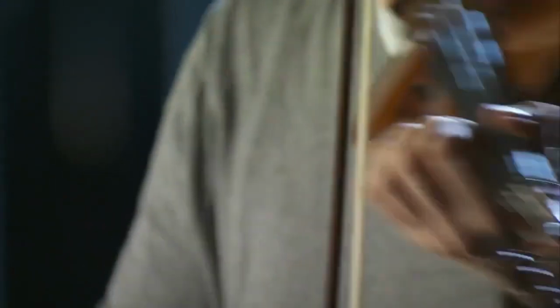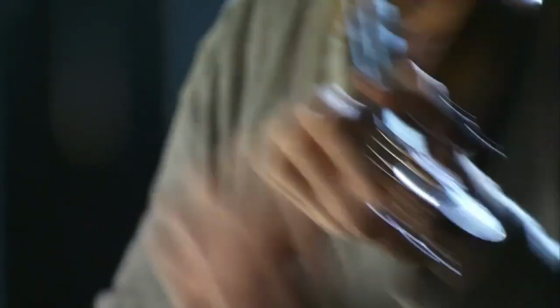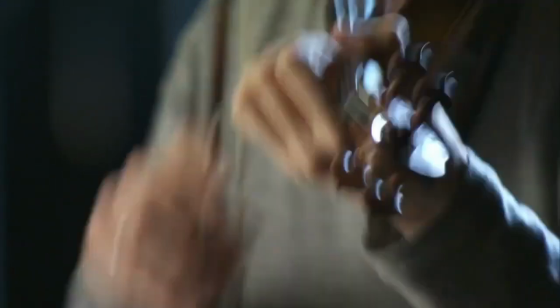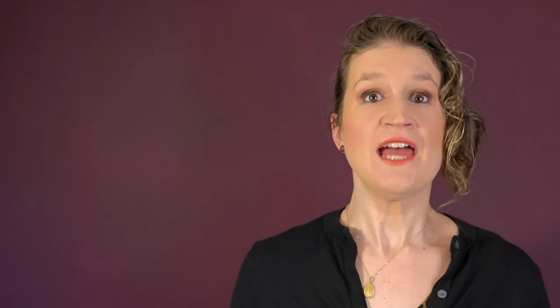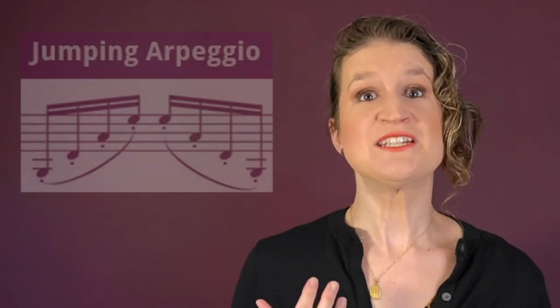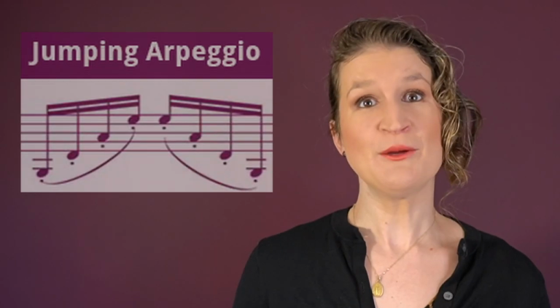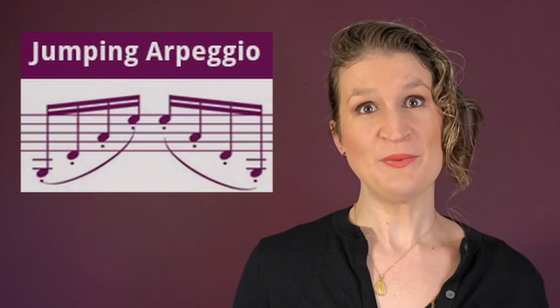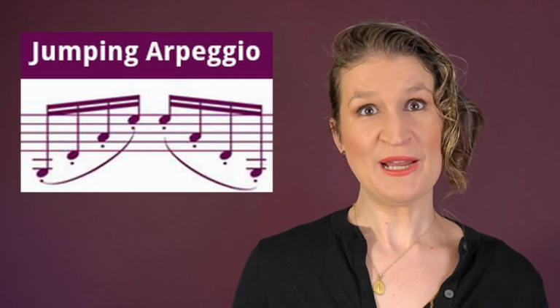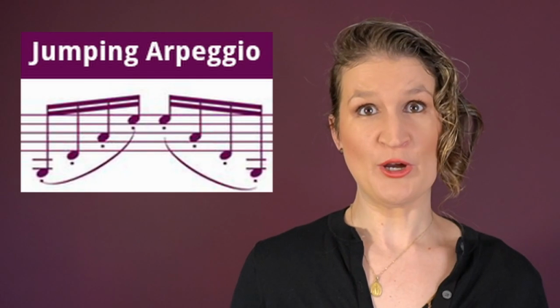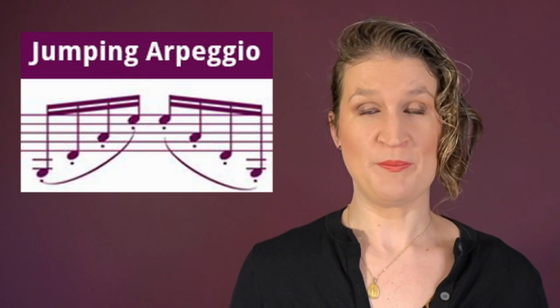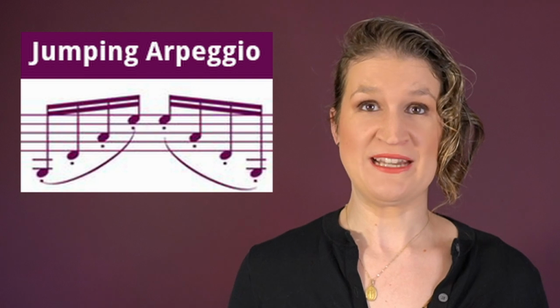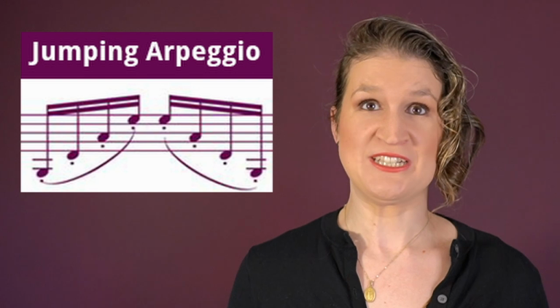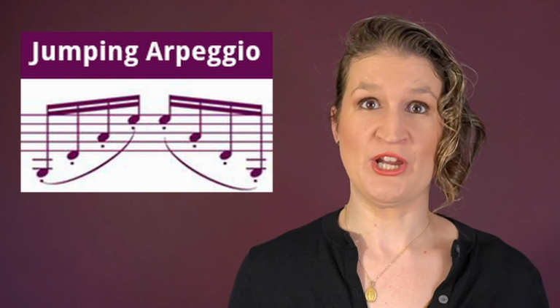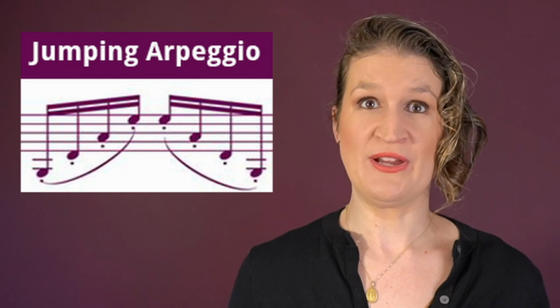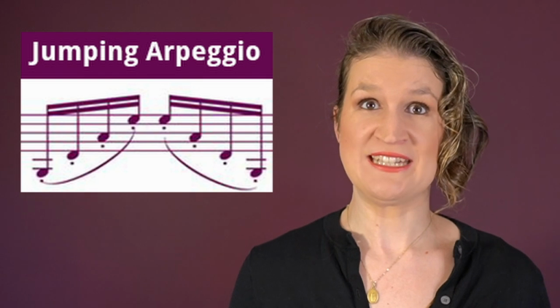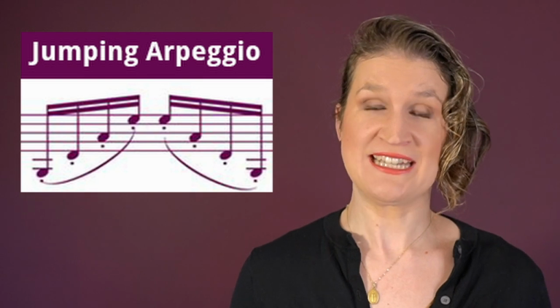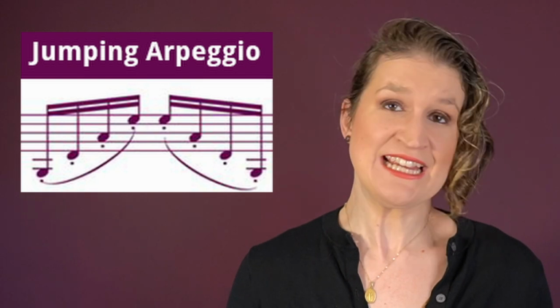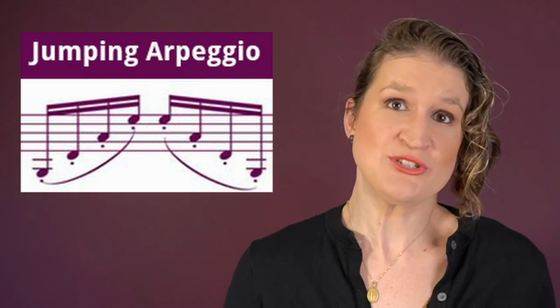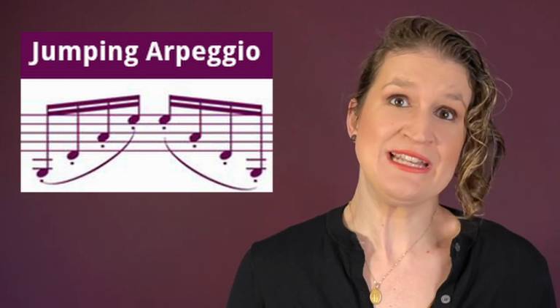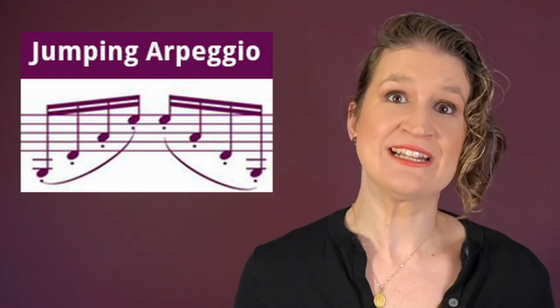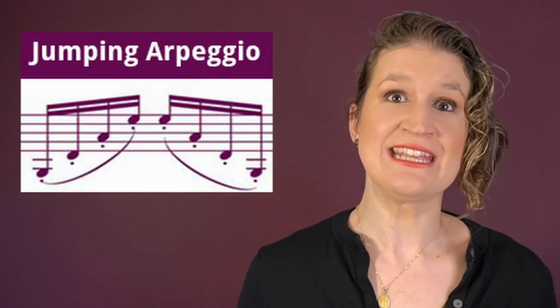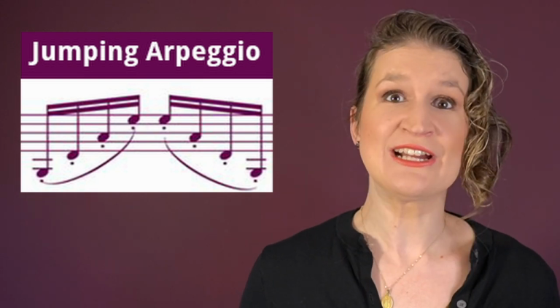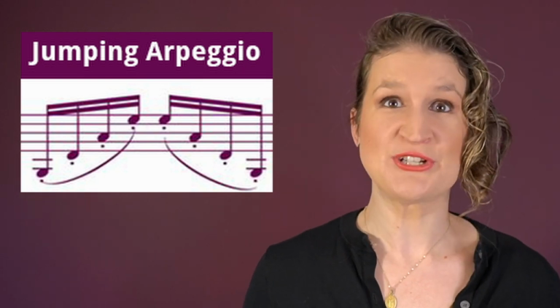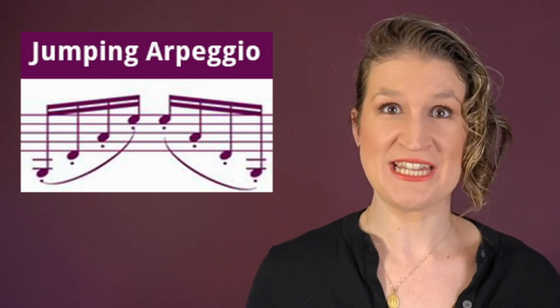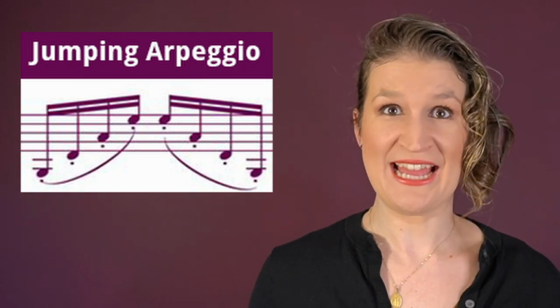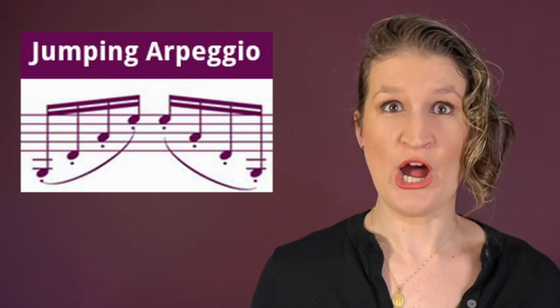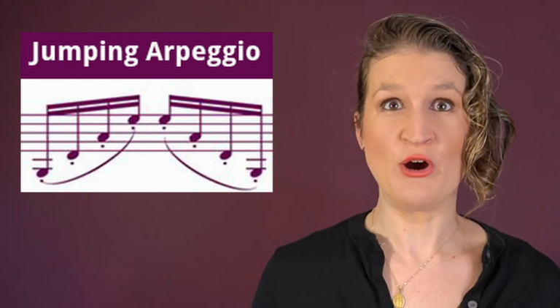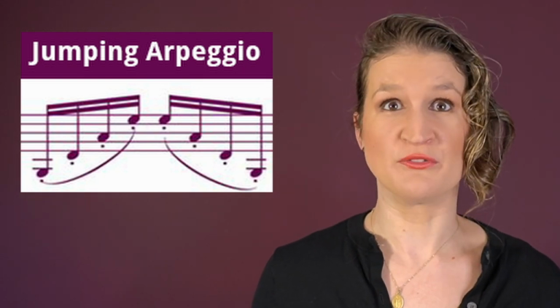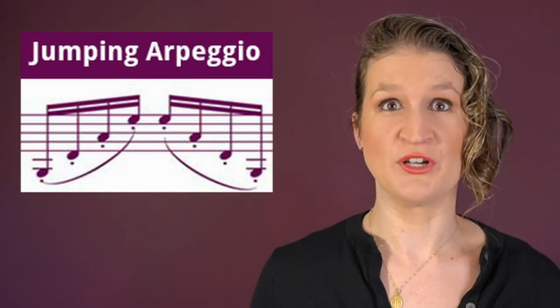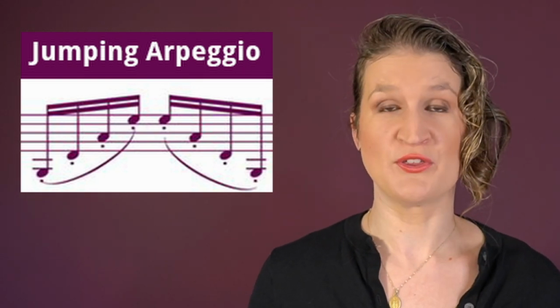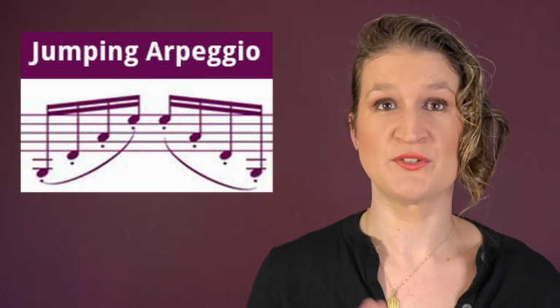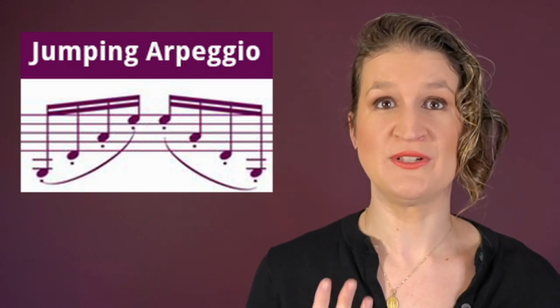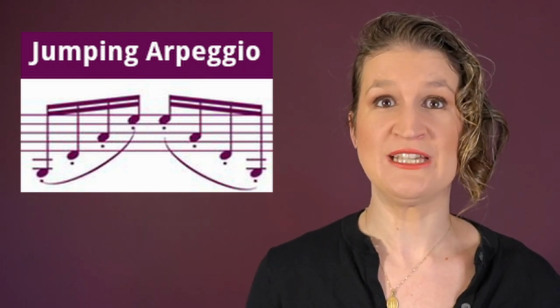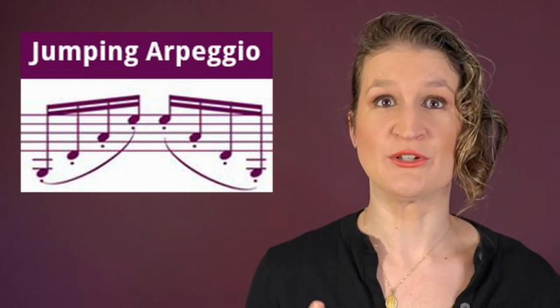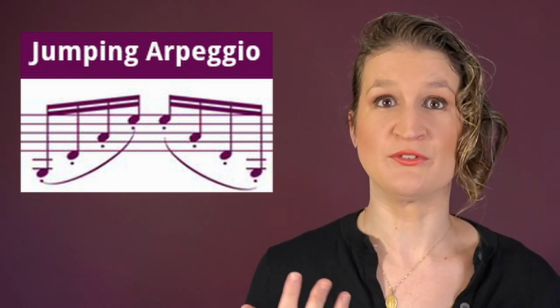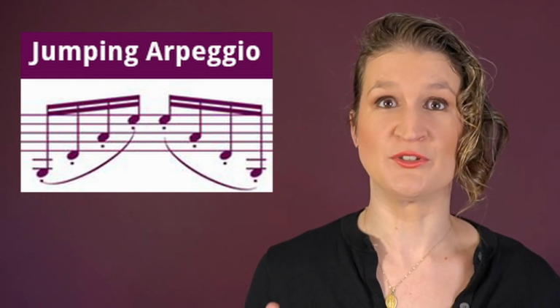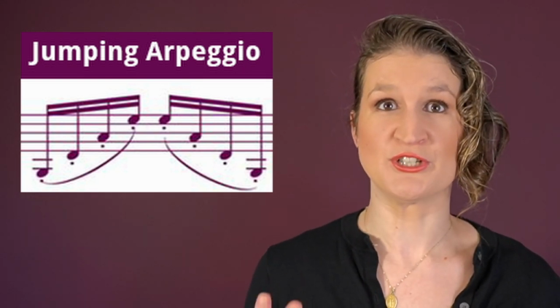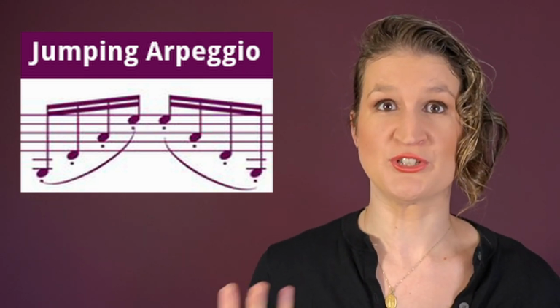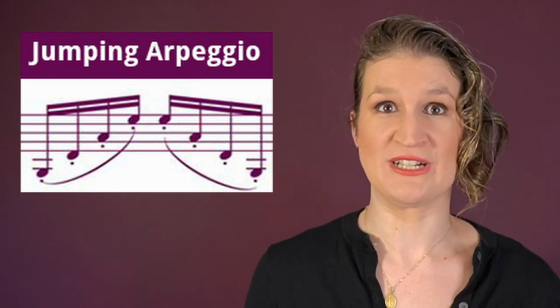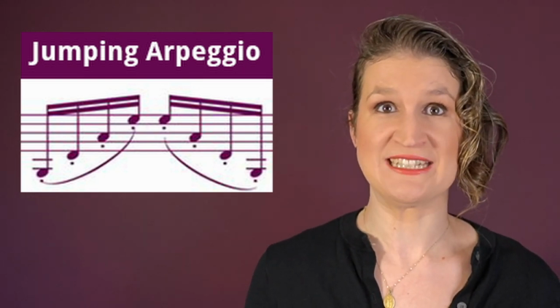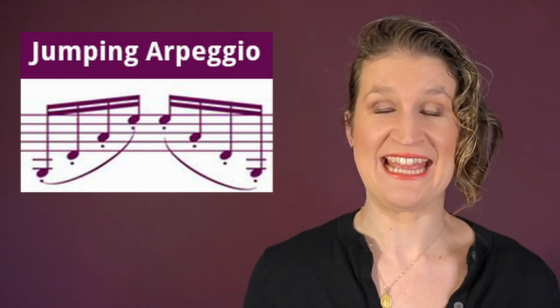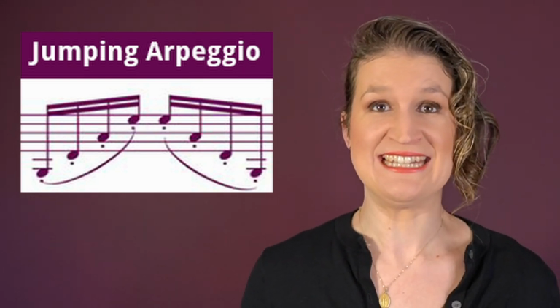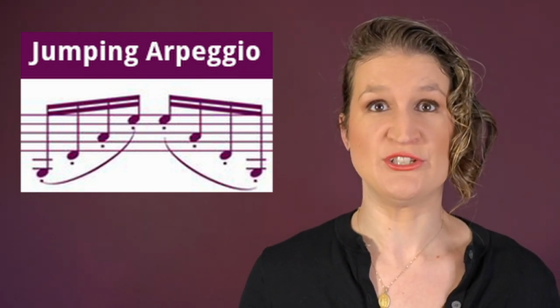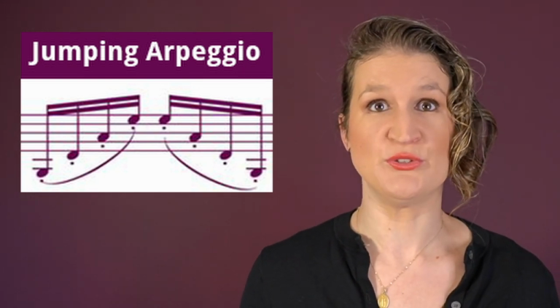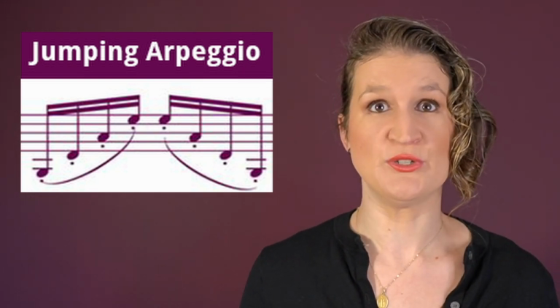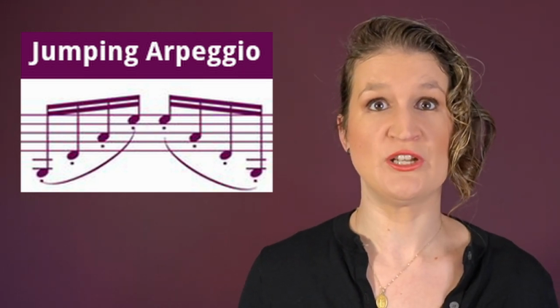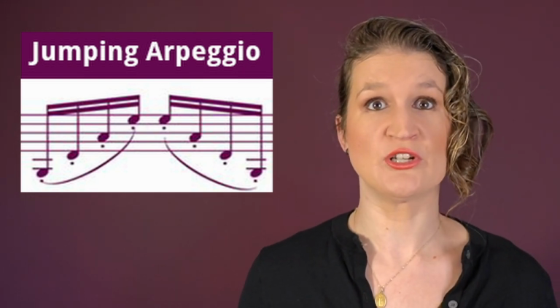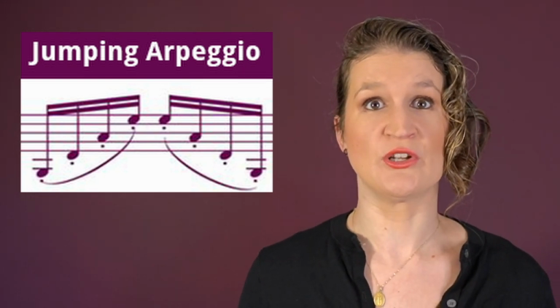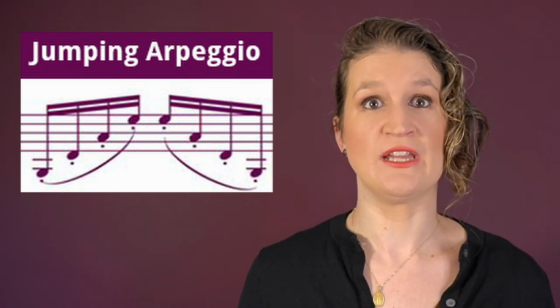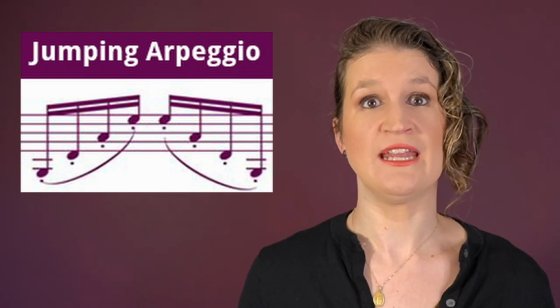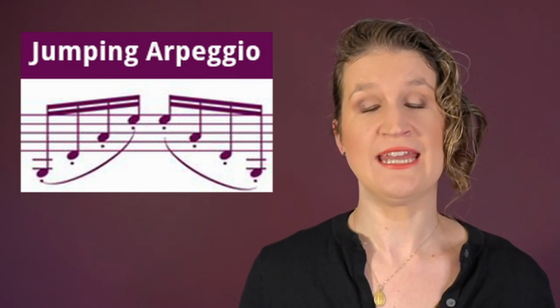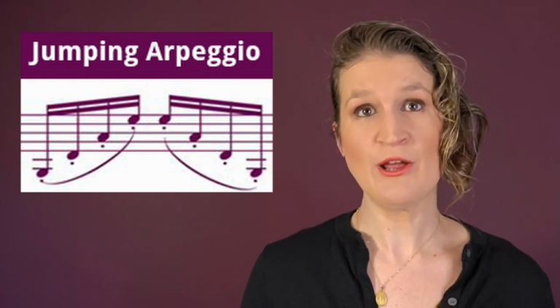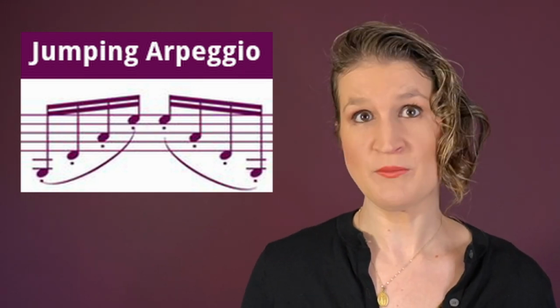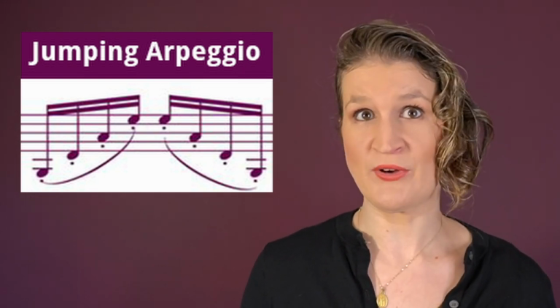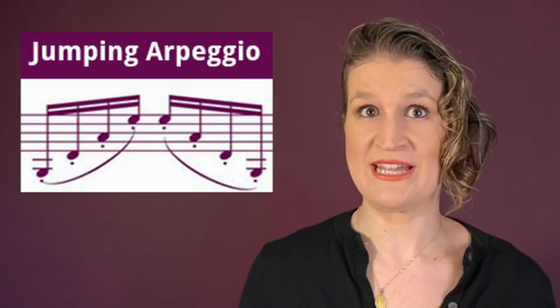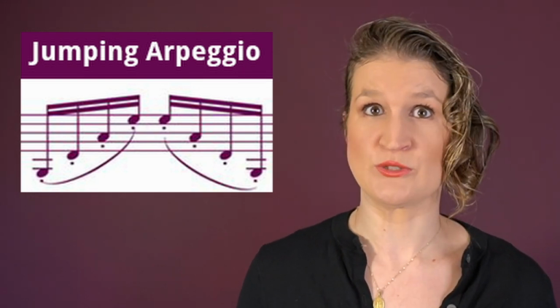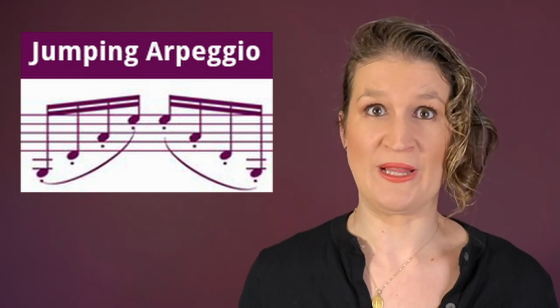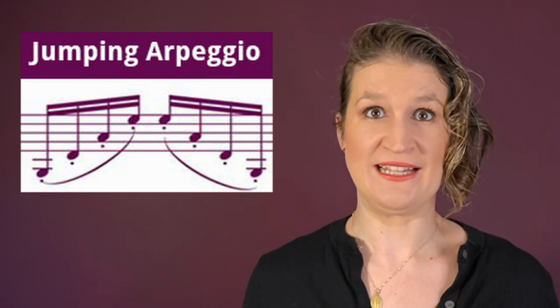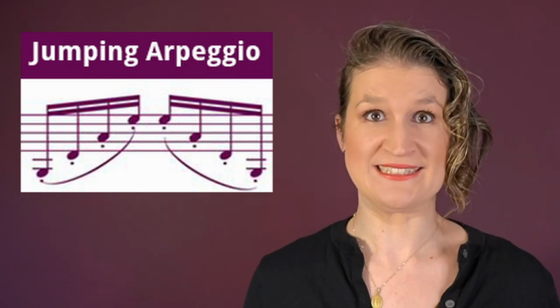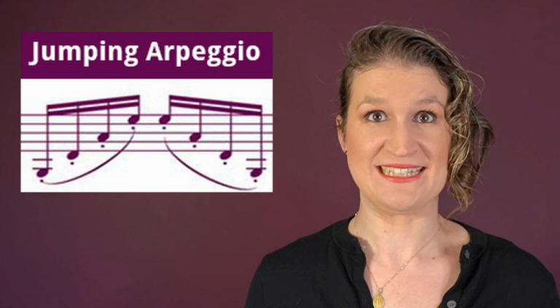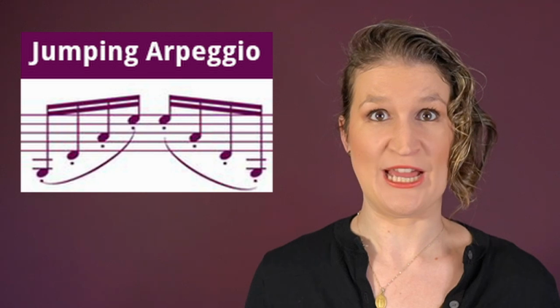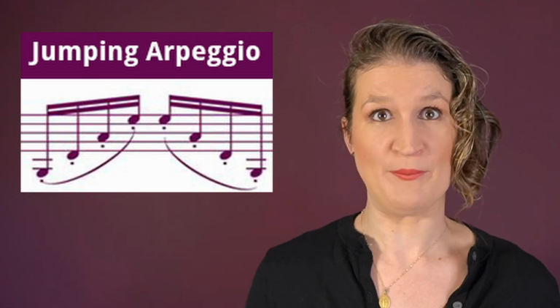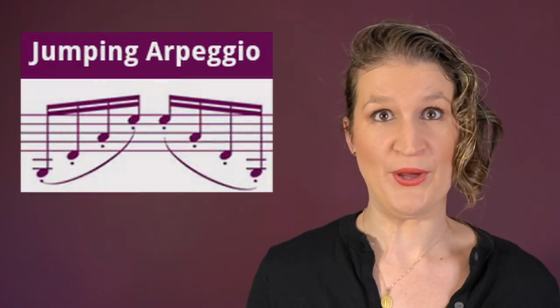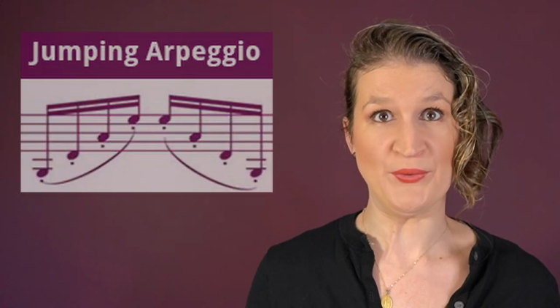A jumping arpeggio is actually ricochet over three or four strings, and you do it on the down bow as well as the up bow.